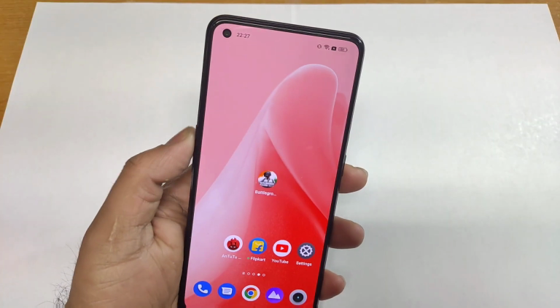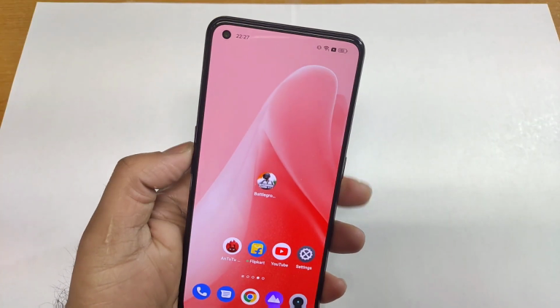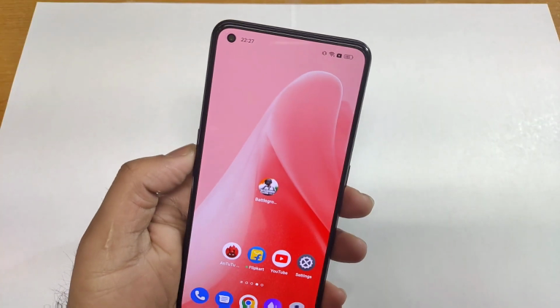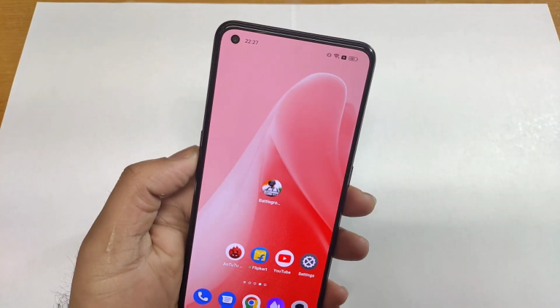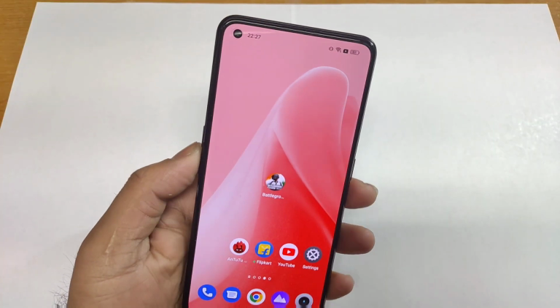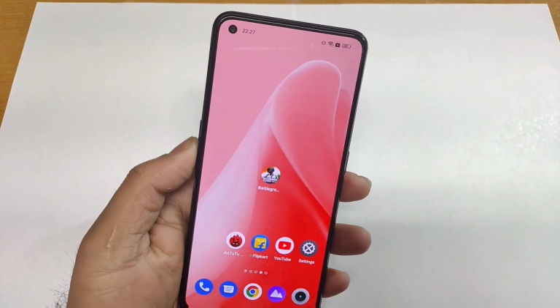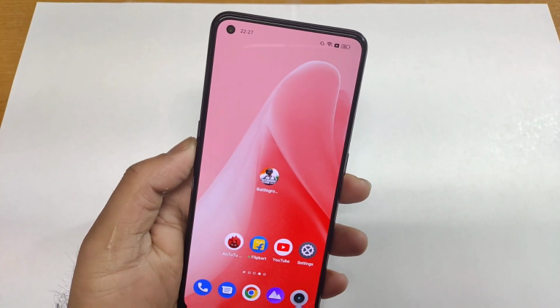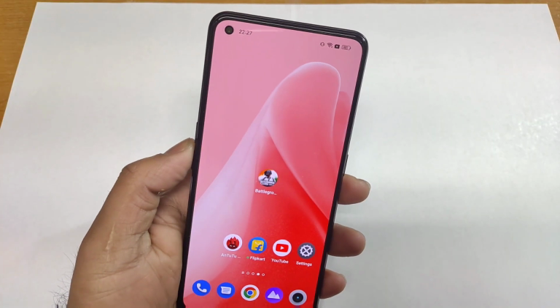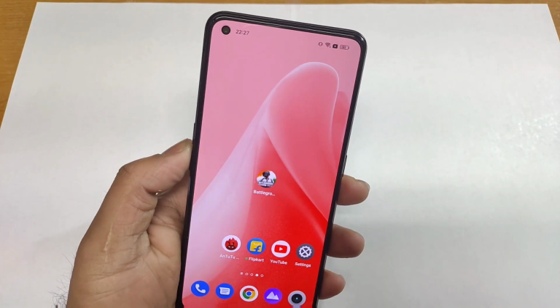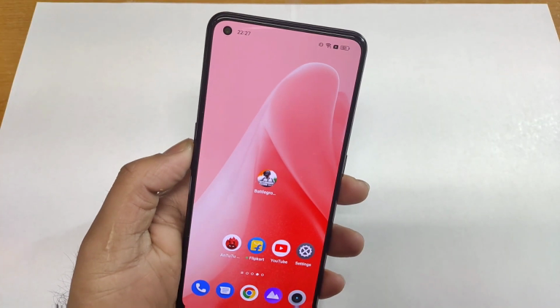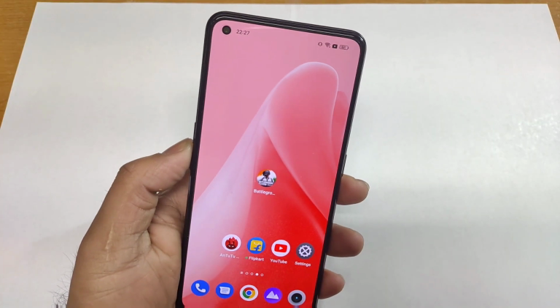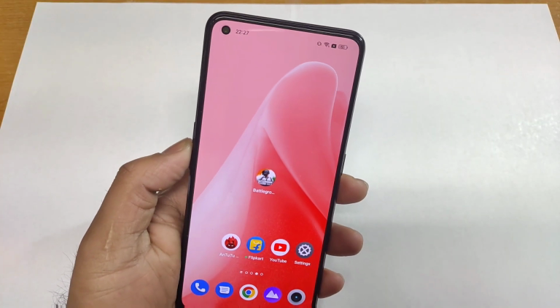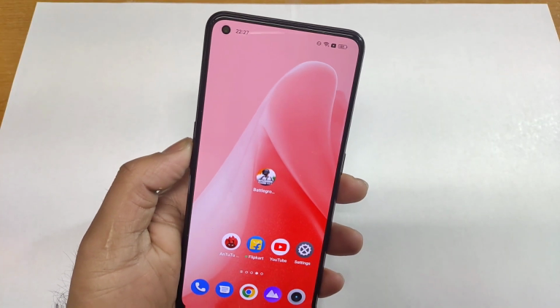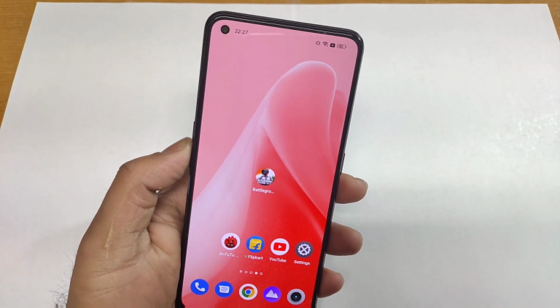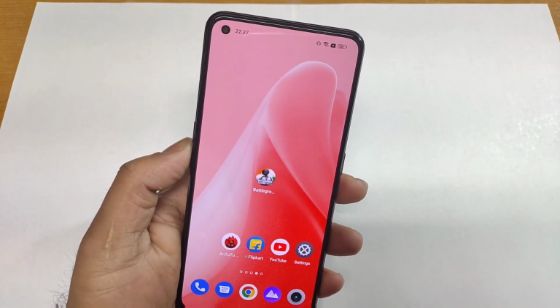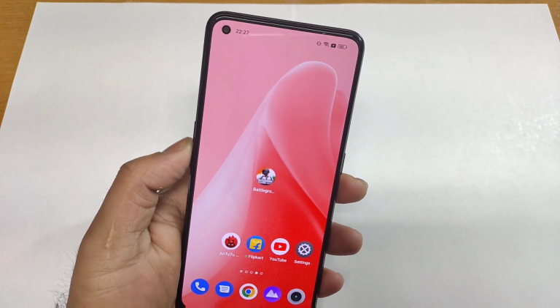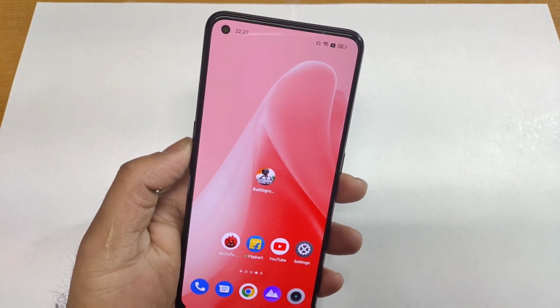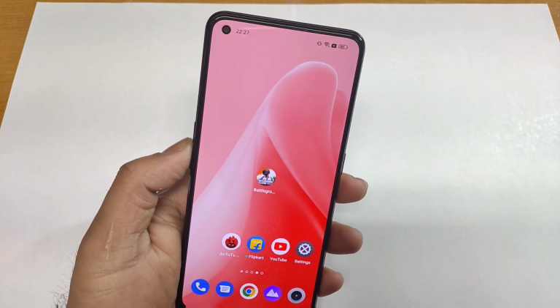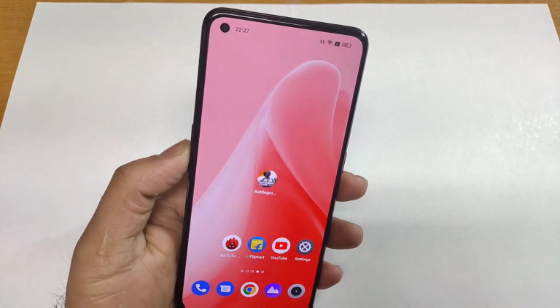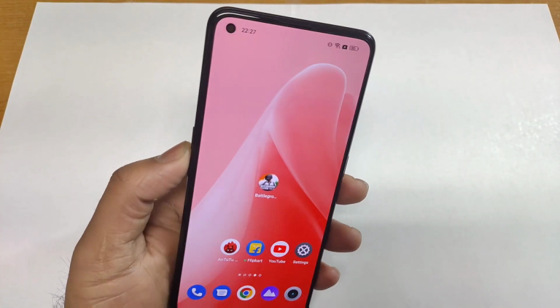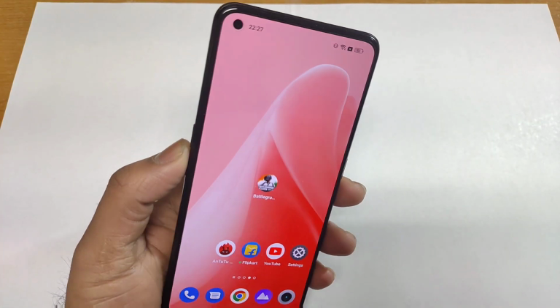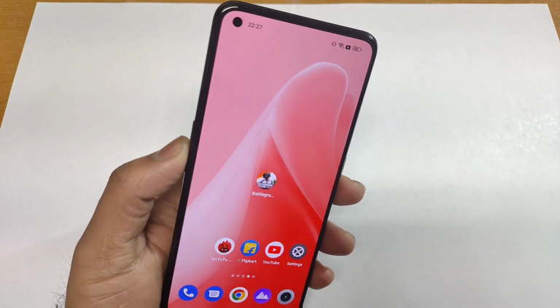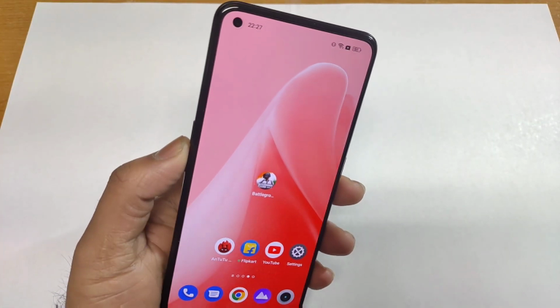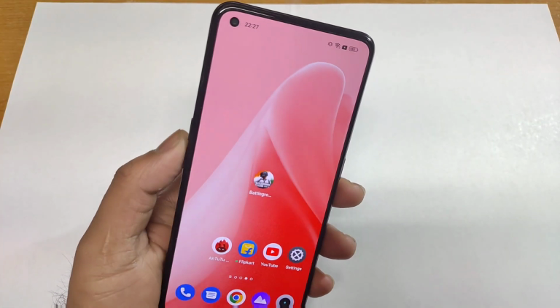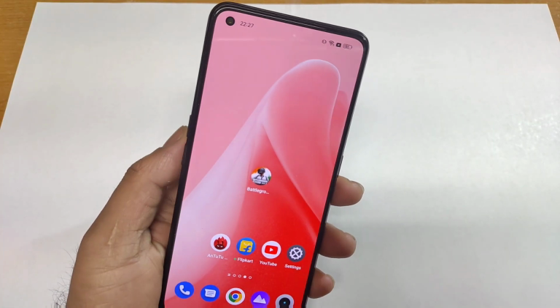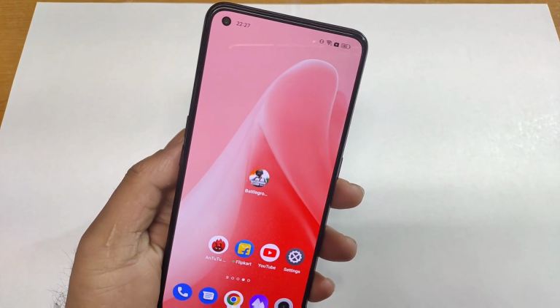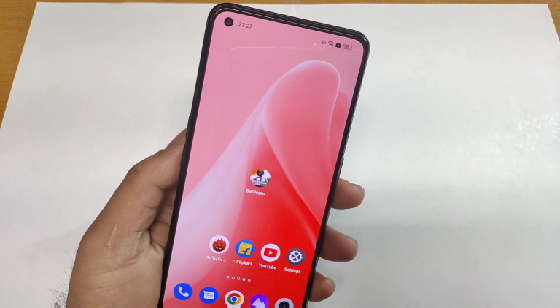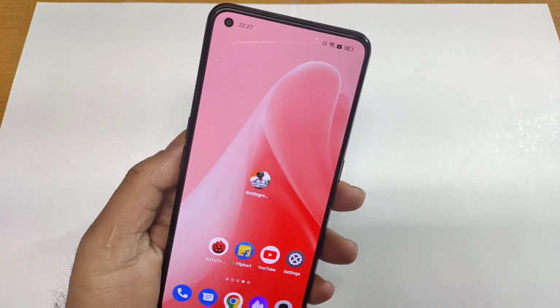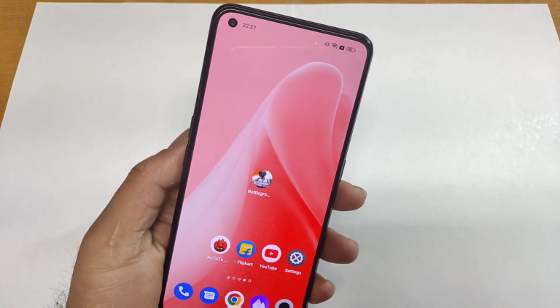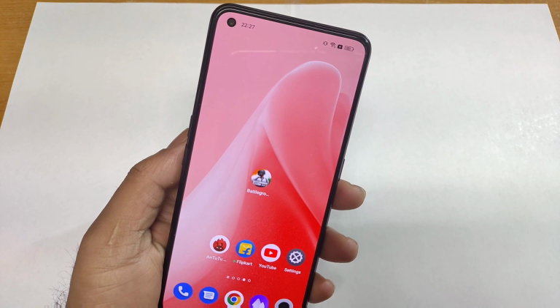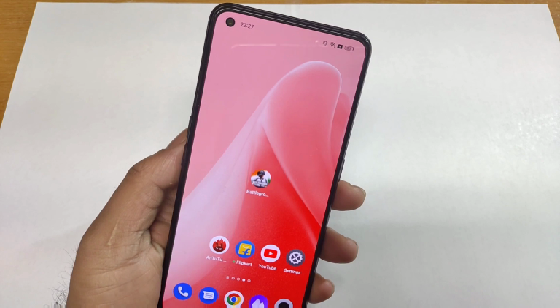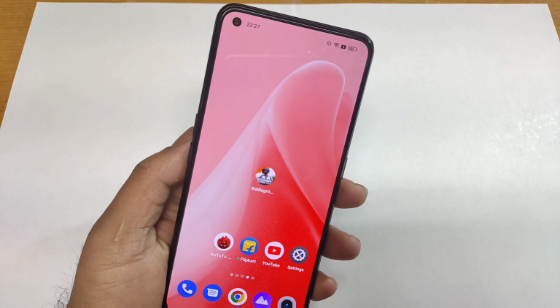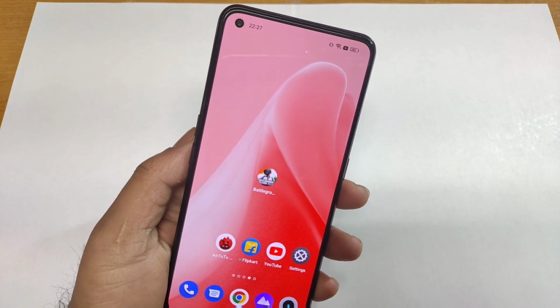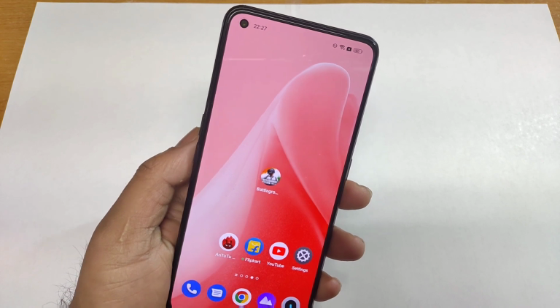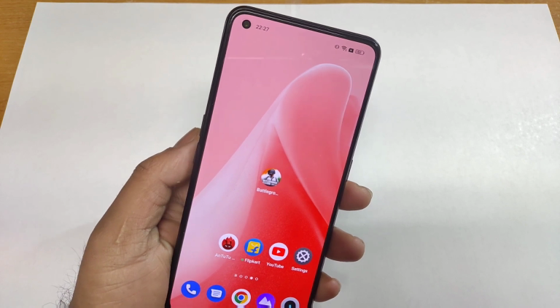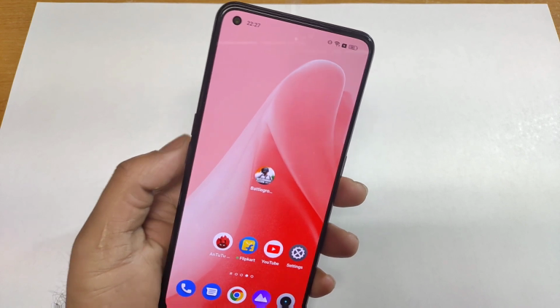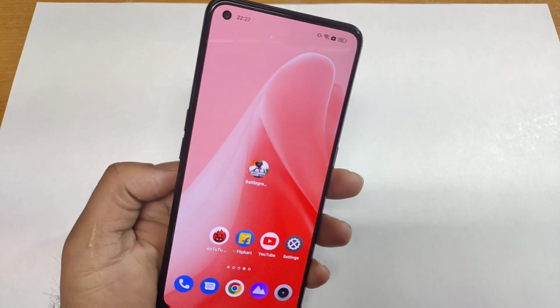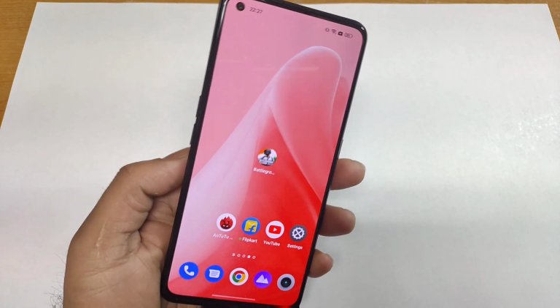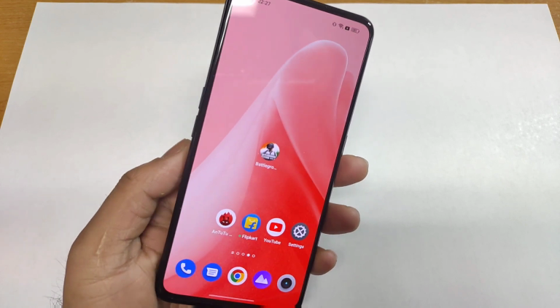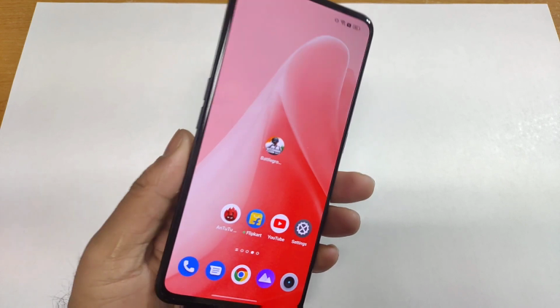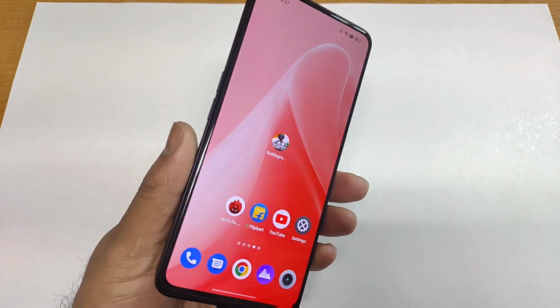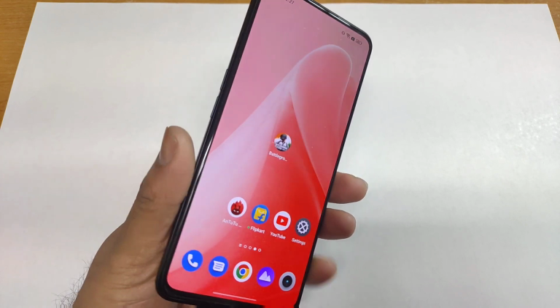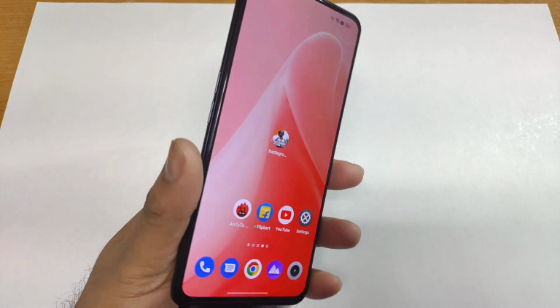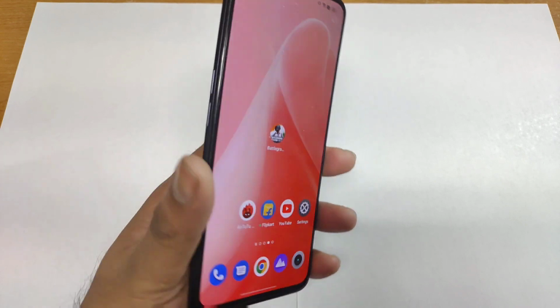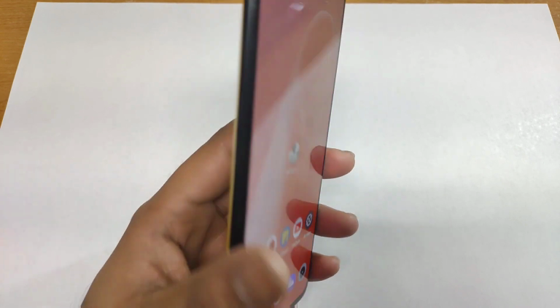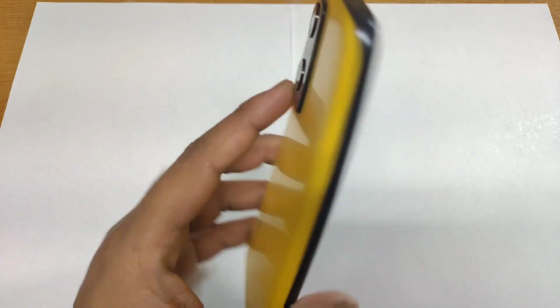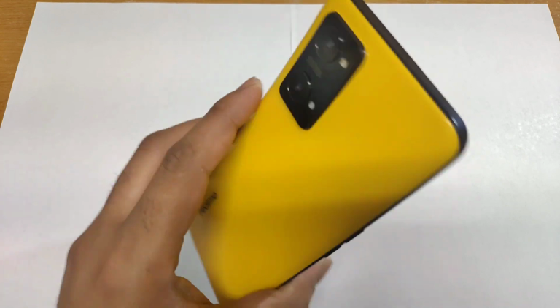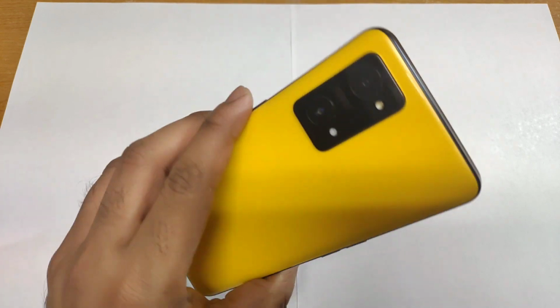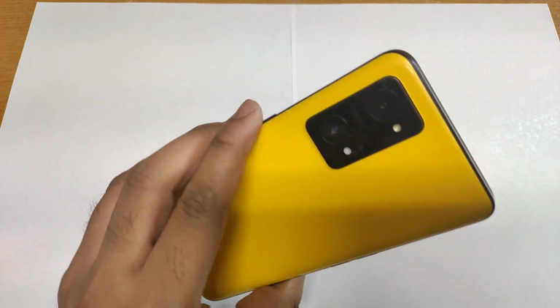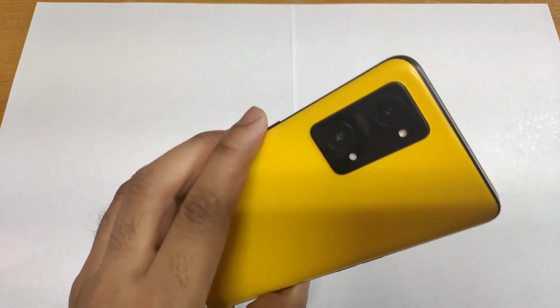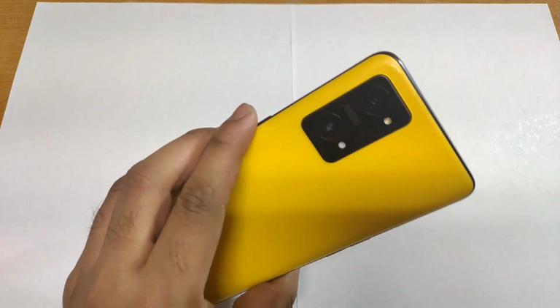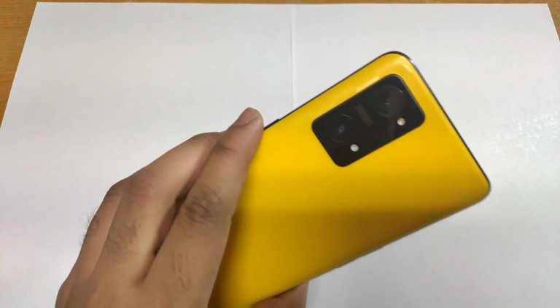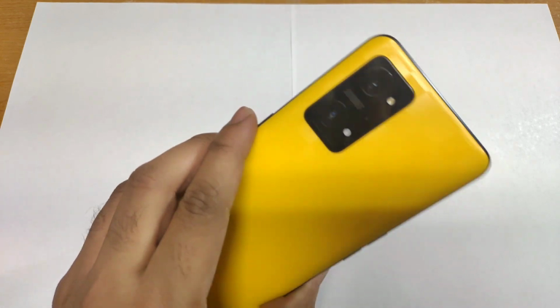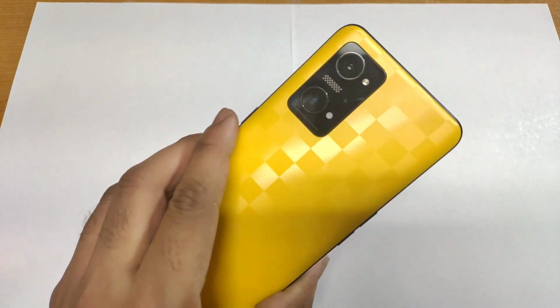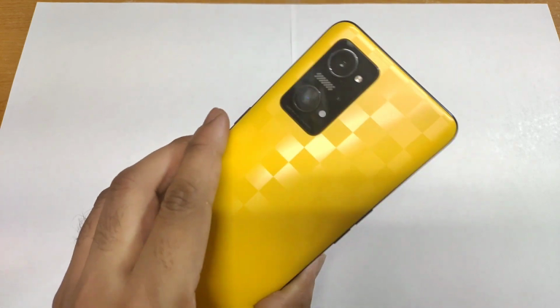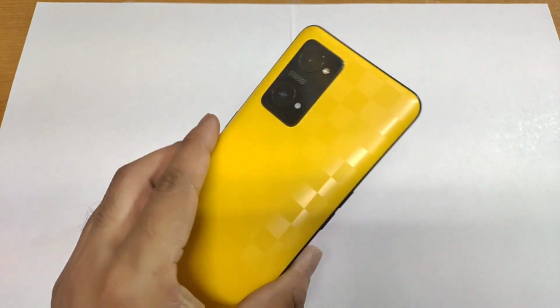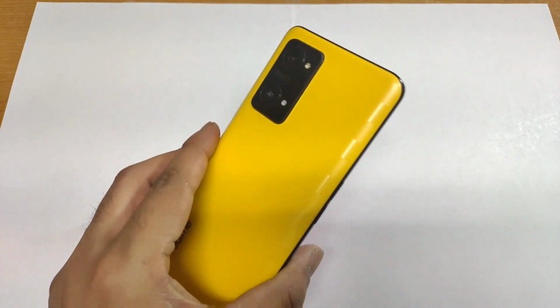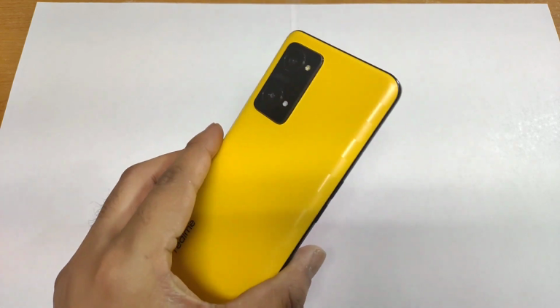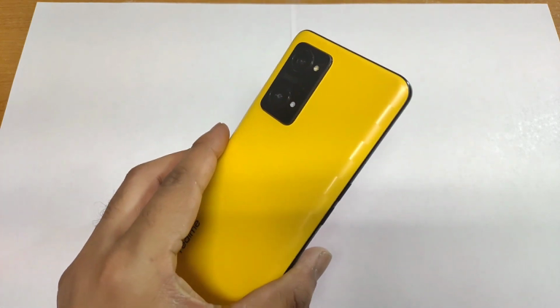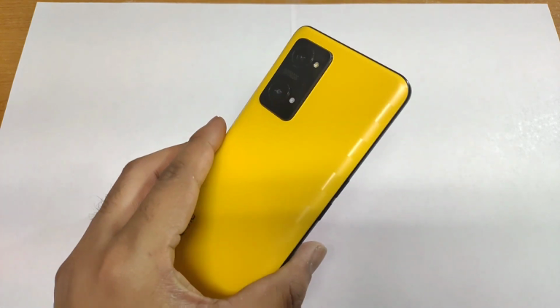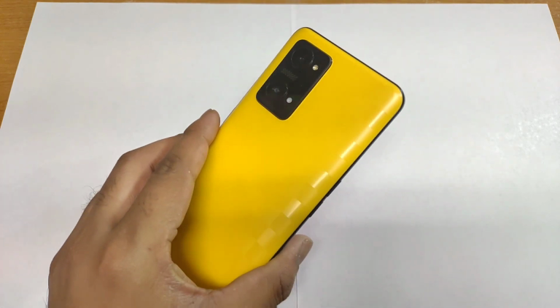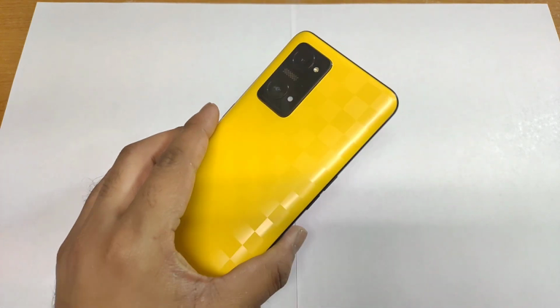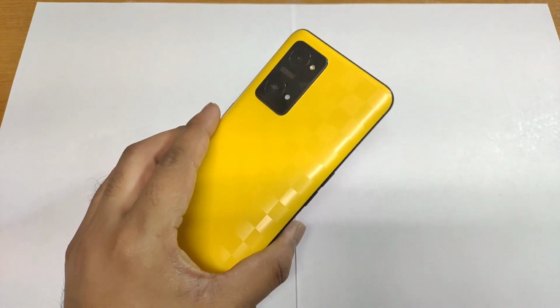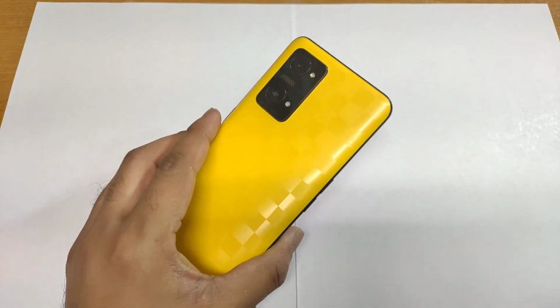Hi friends, welcome back to my channel SciTechQ. In this video, I am going to do the UFS storage read and write speed test in the Realme GT Neo 3D device.